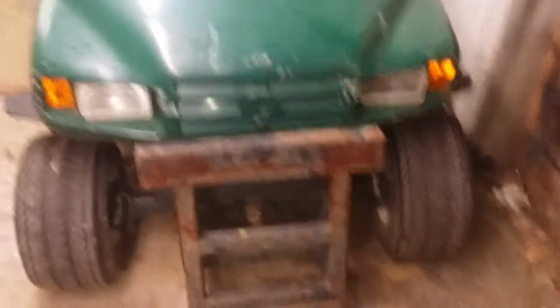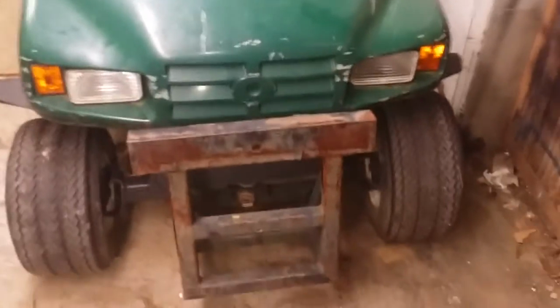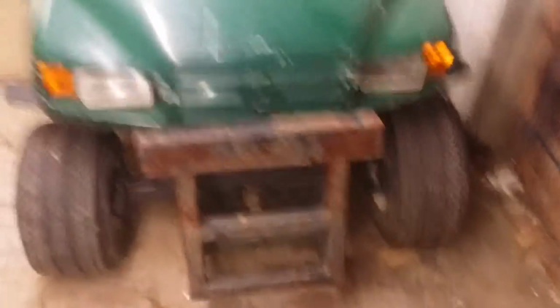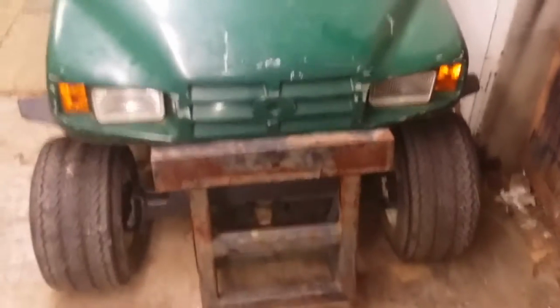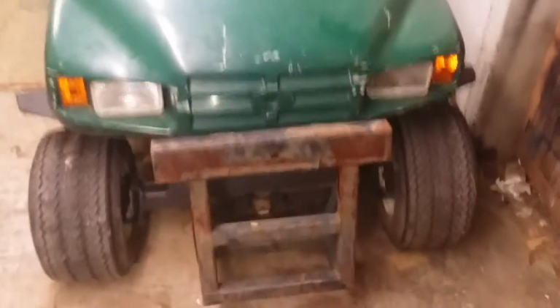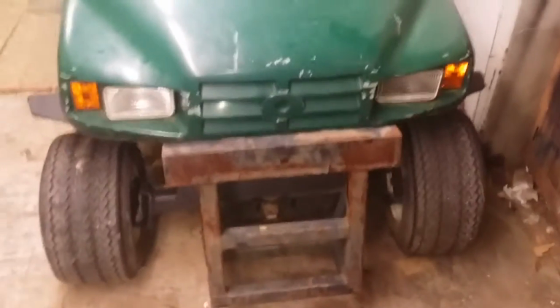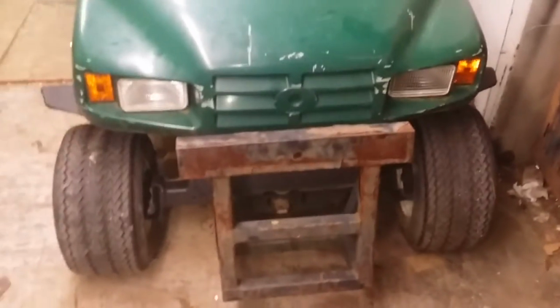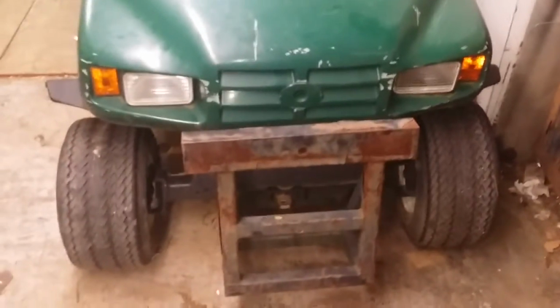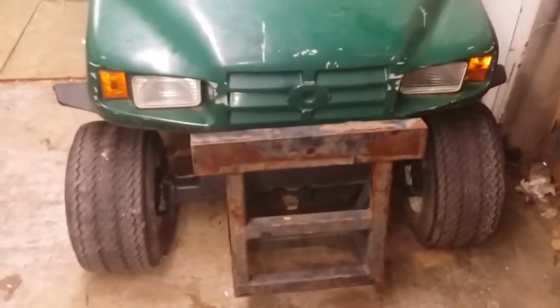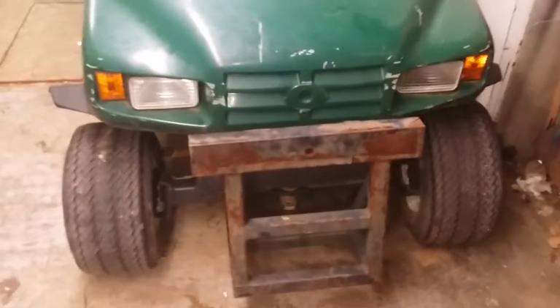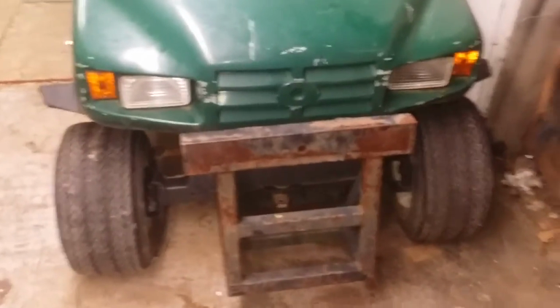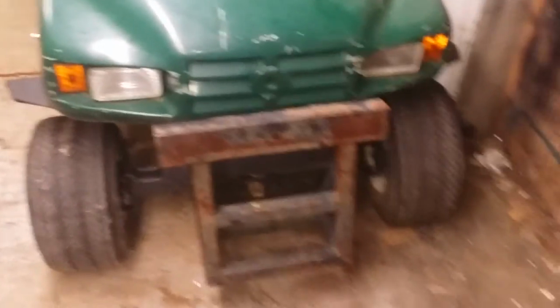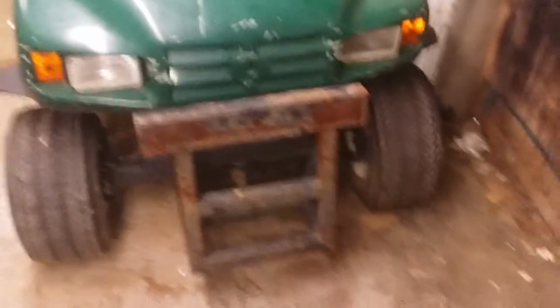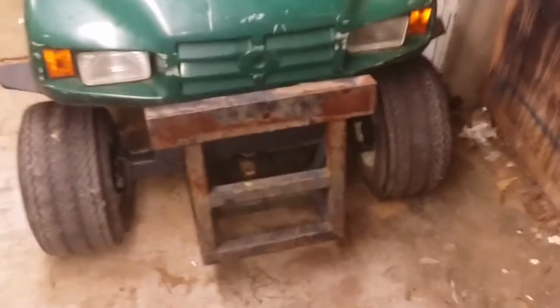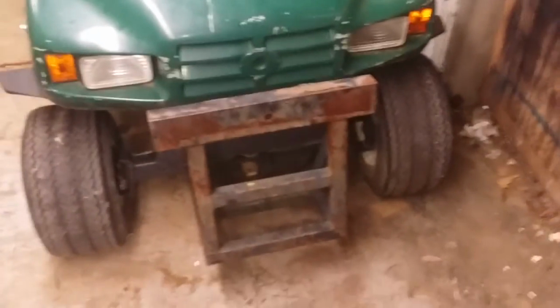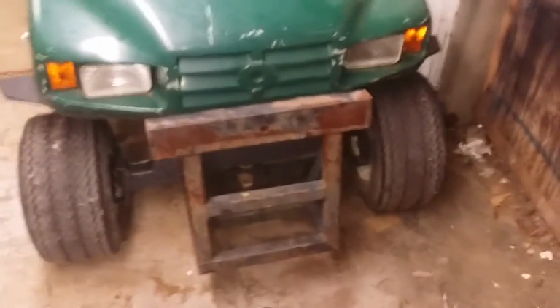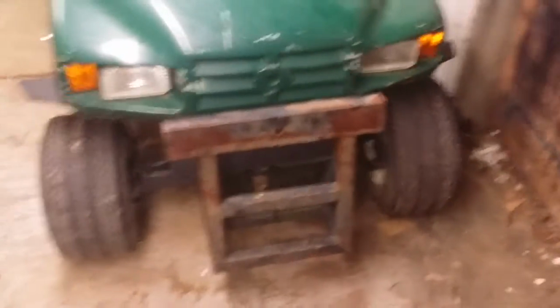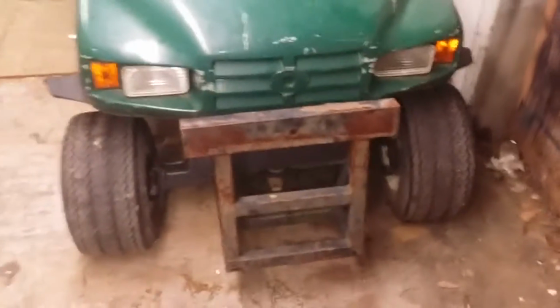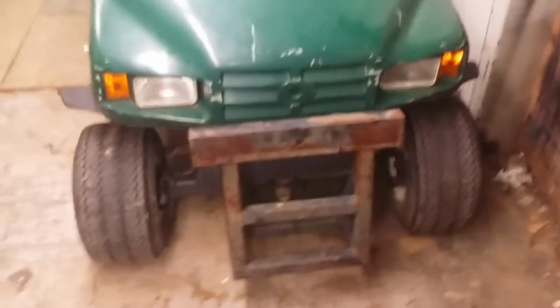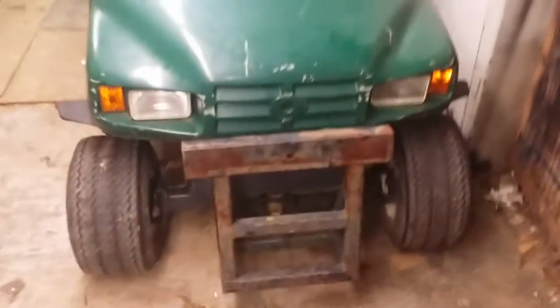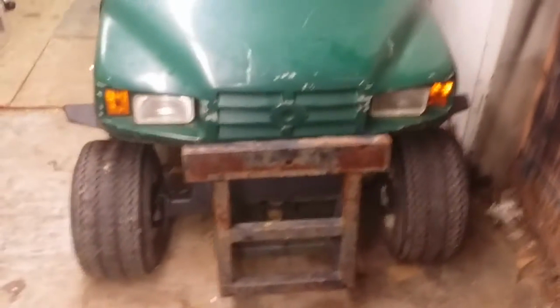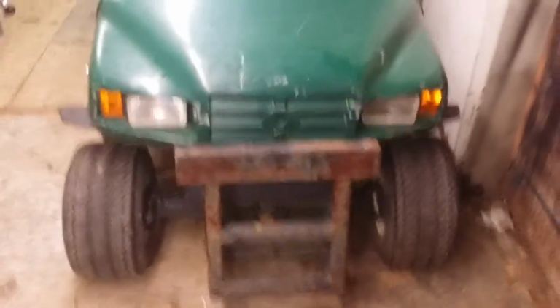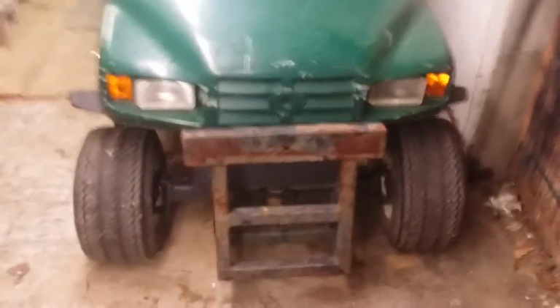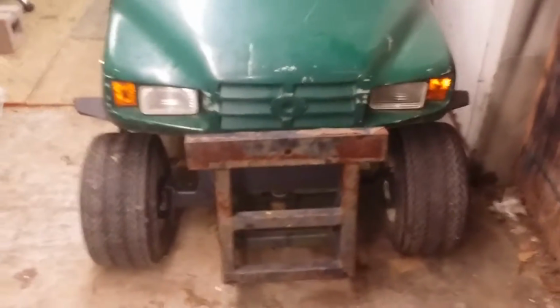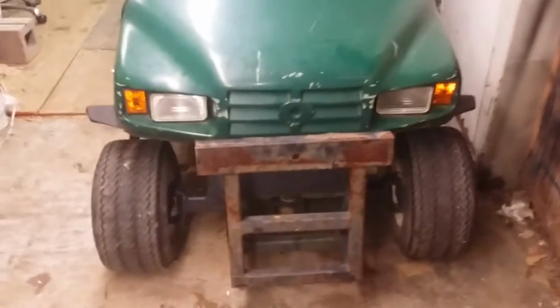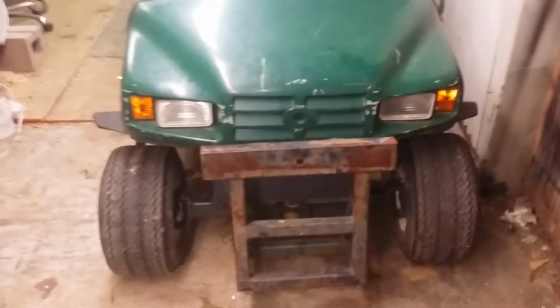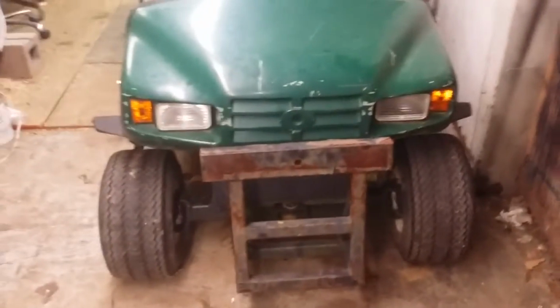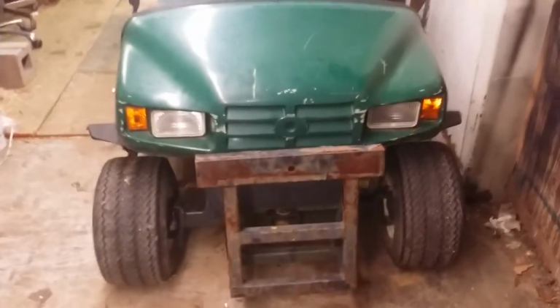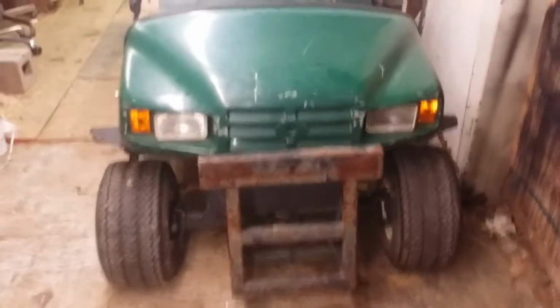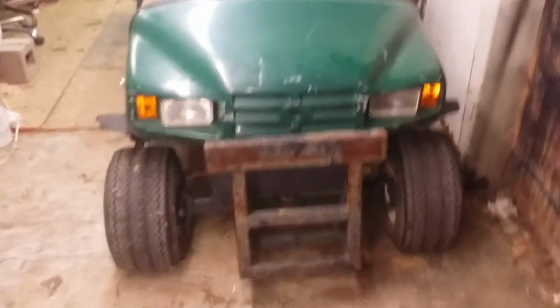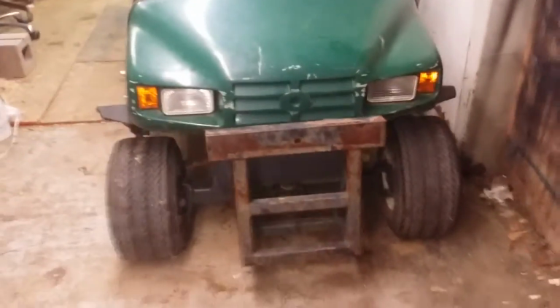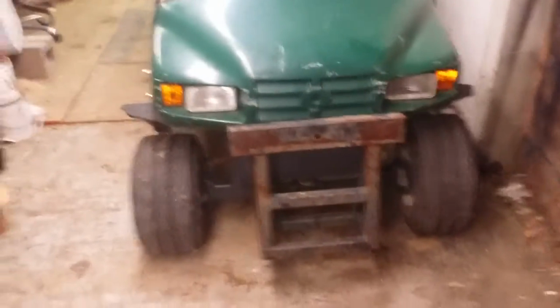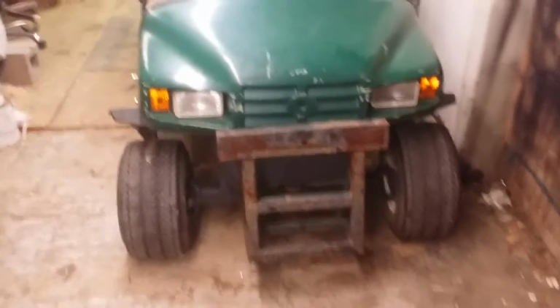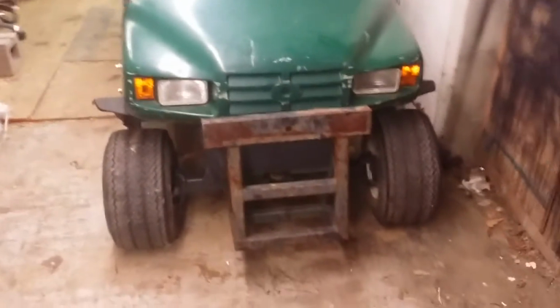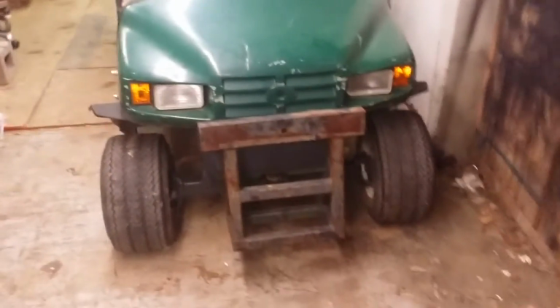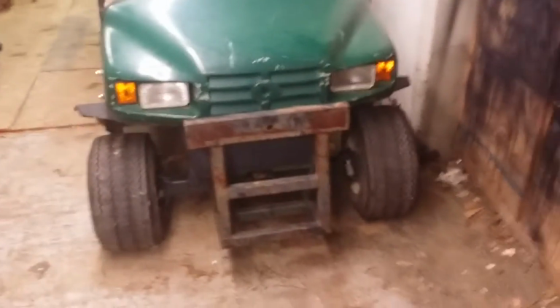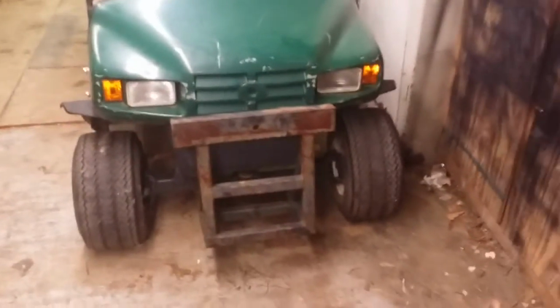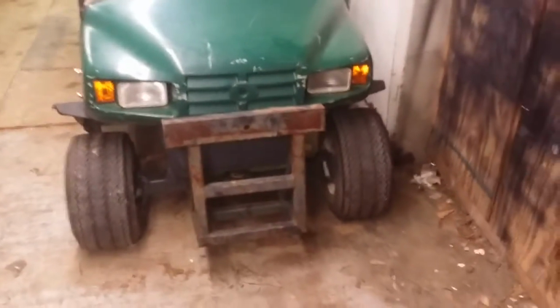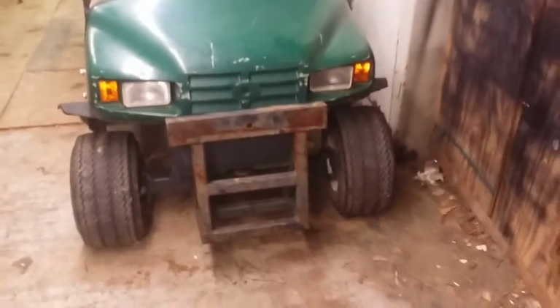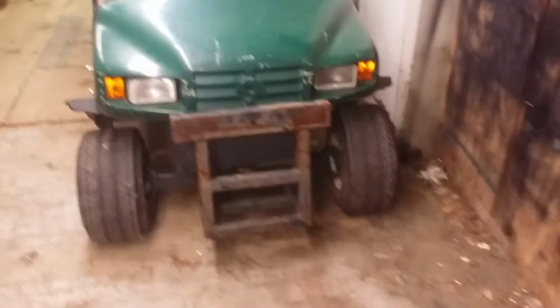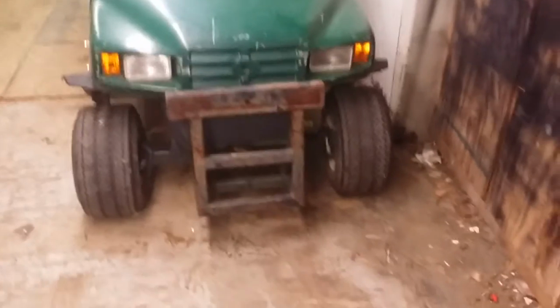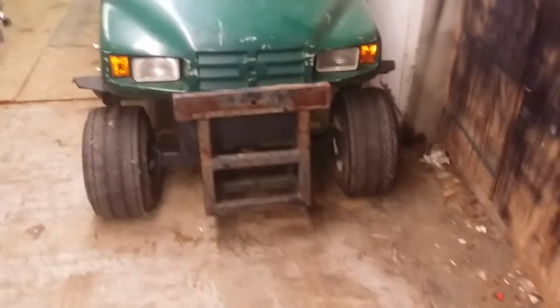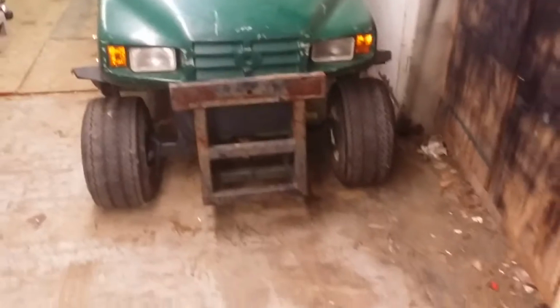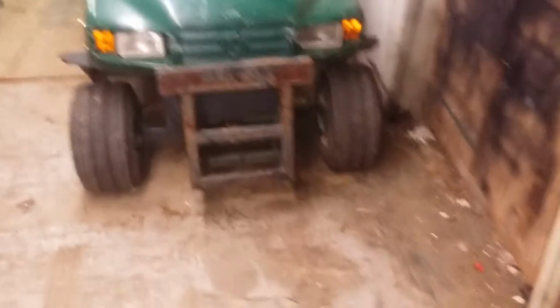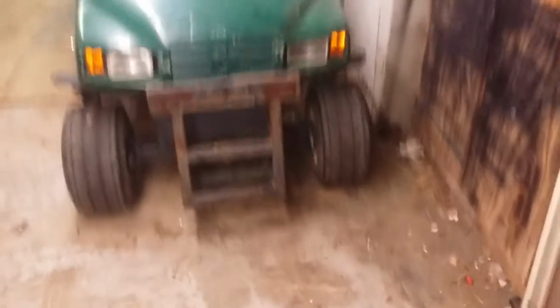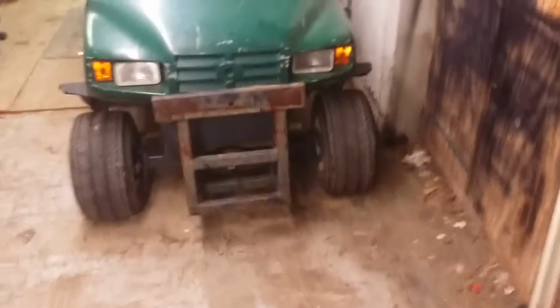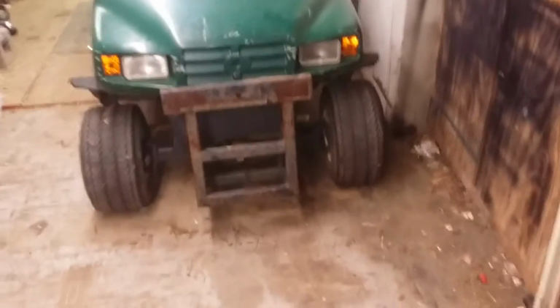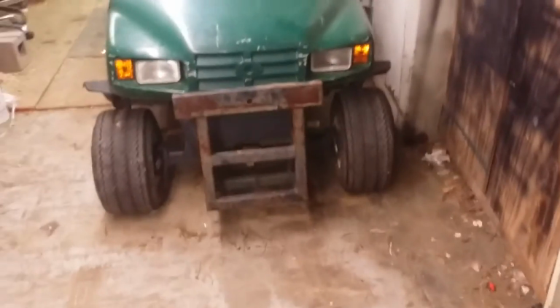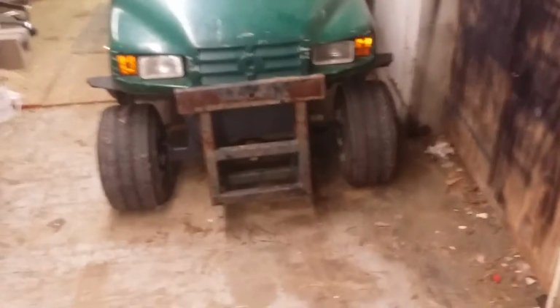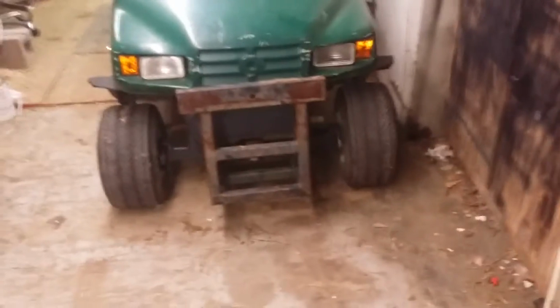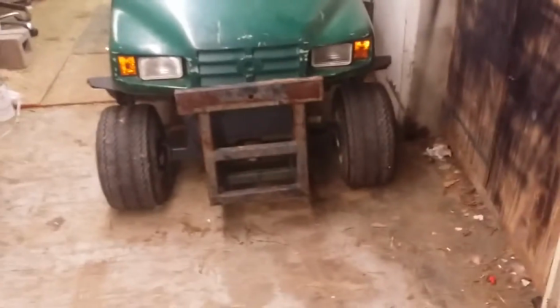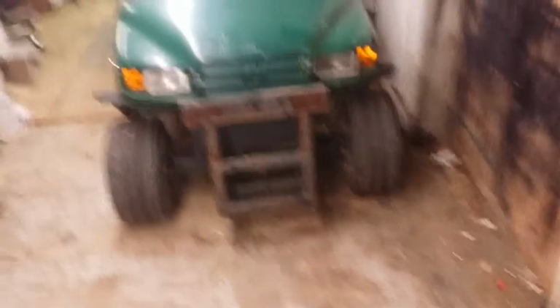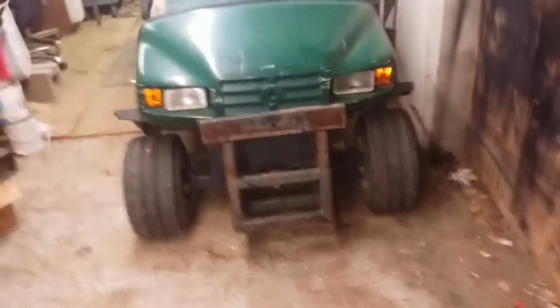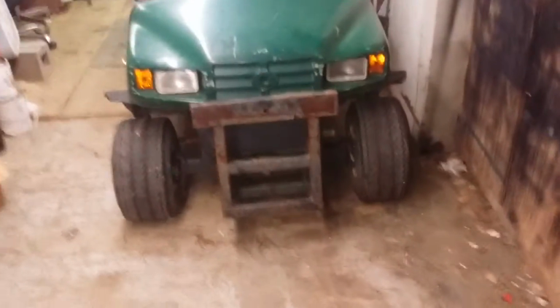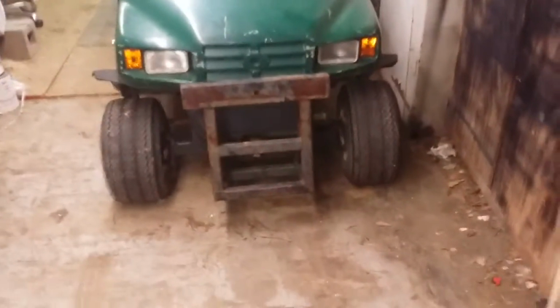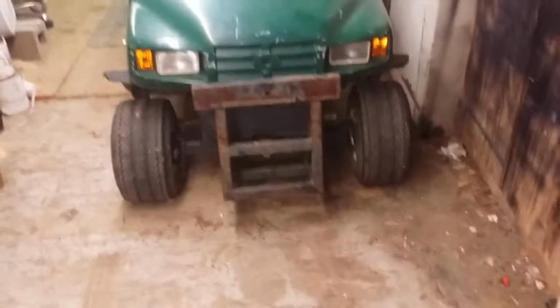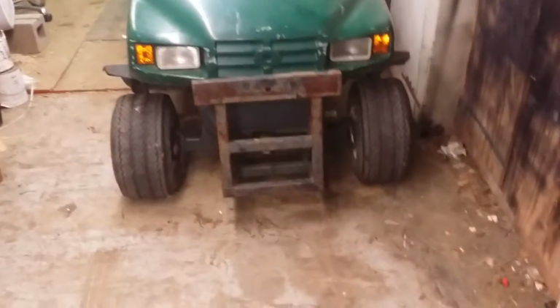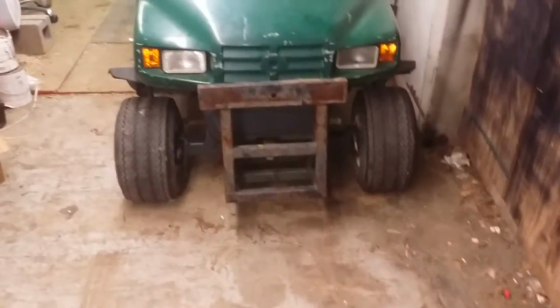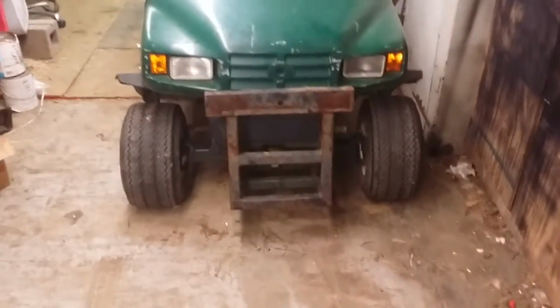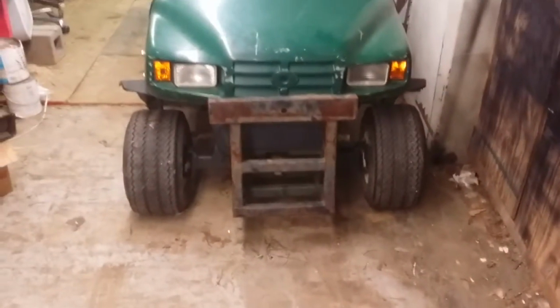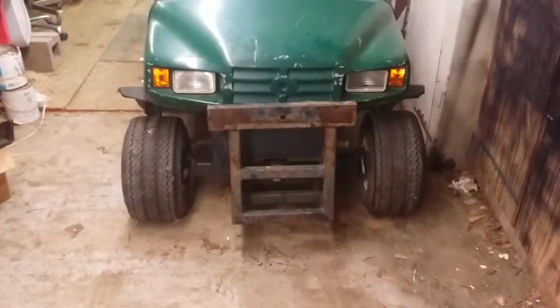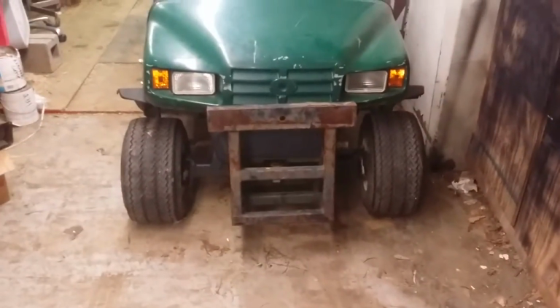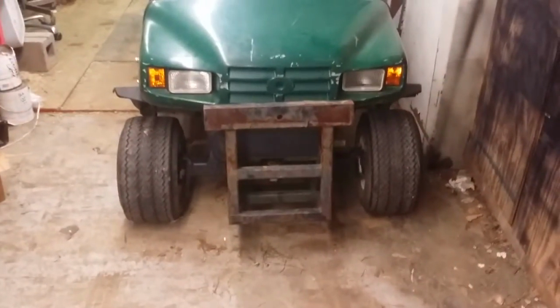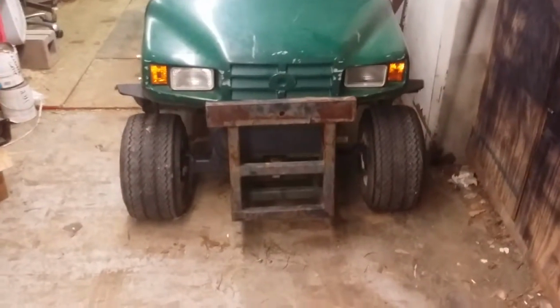Alright, here's an overview of the golf cart. I actually got it running the evening after I got it.